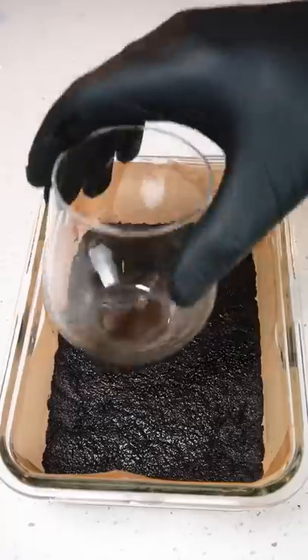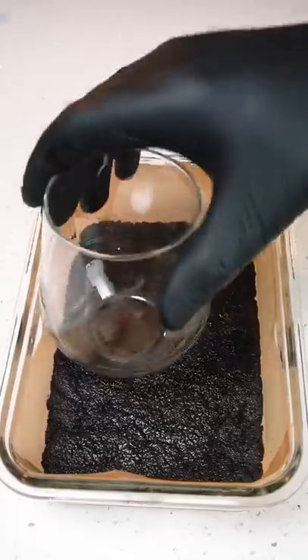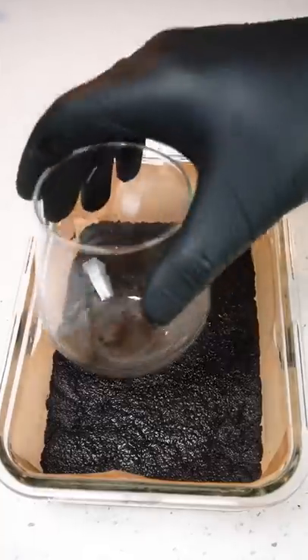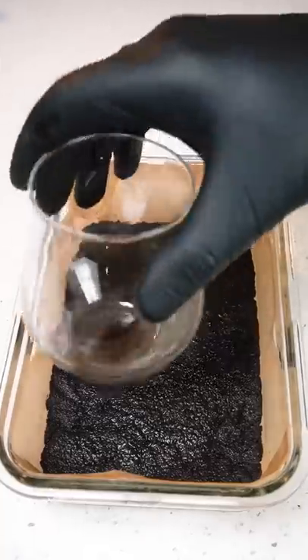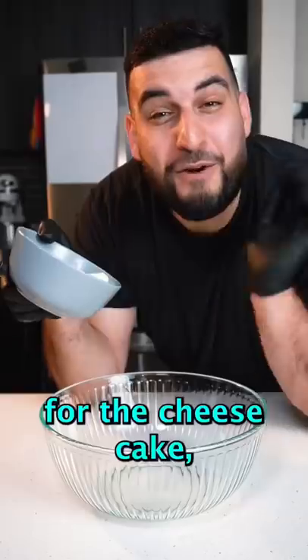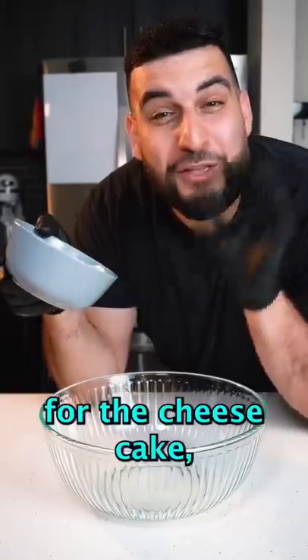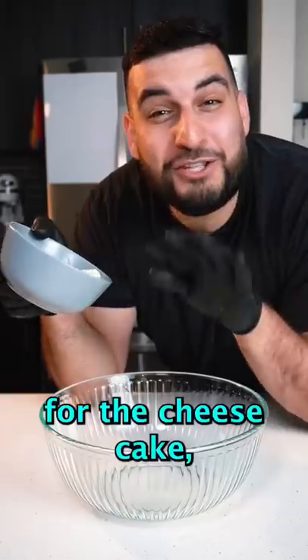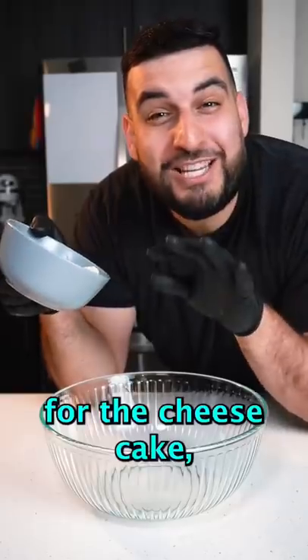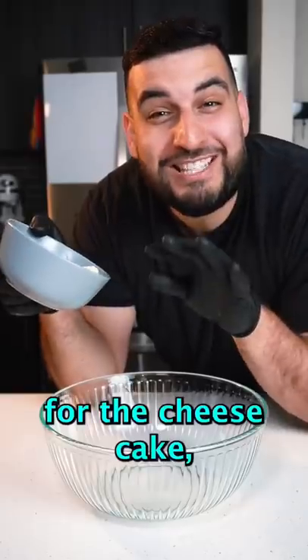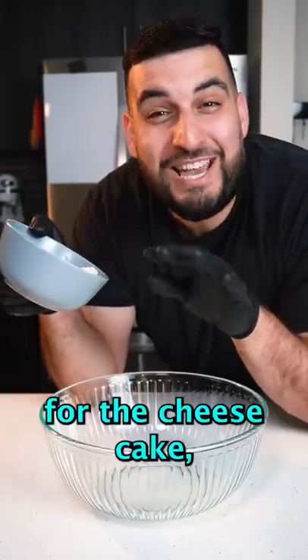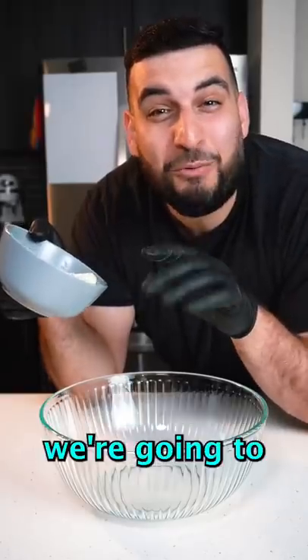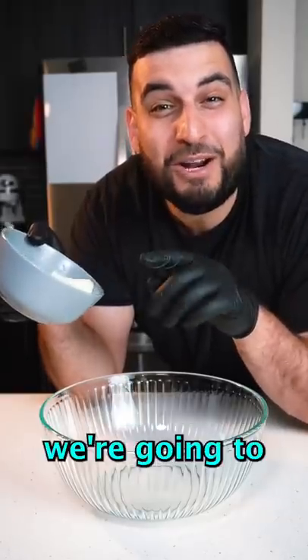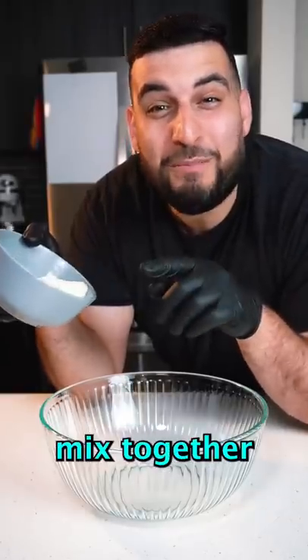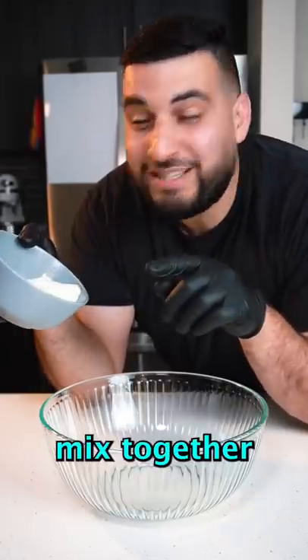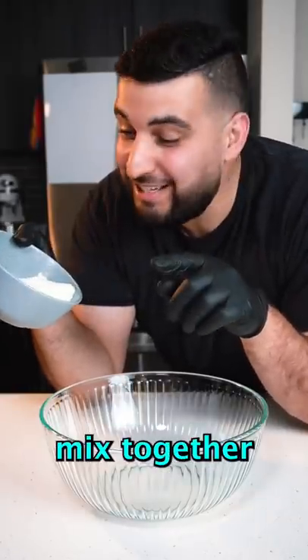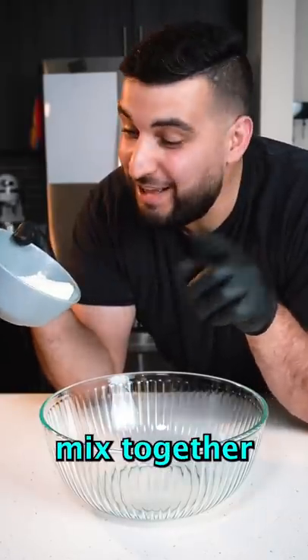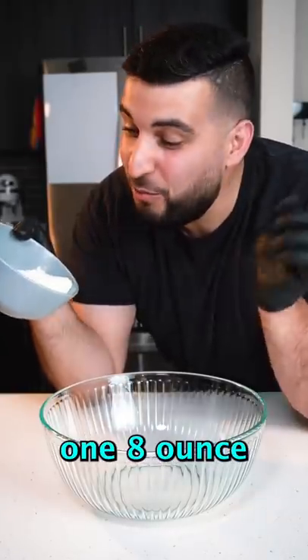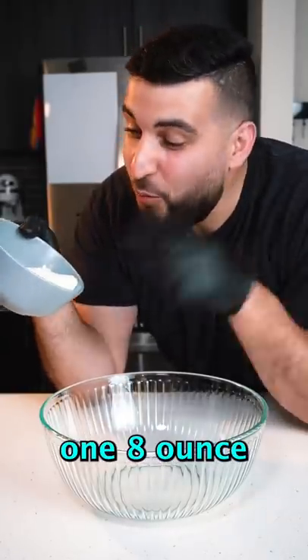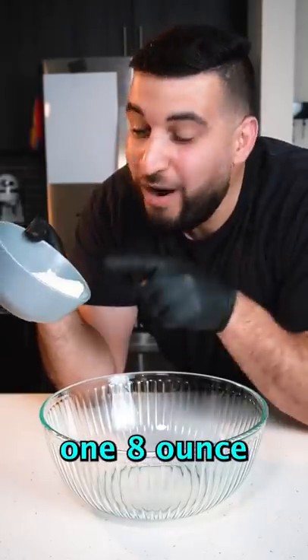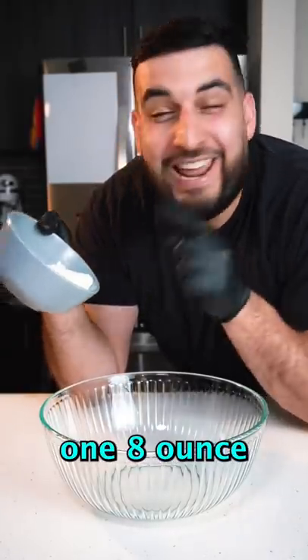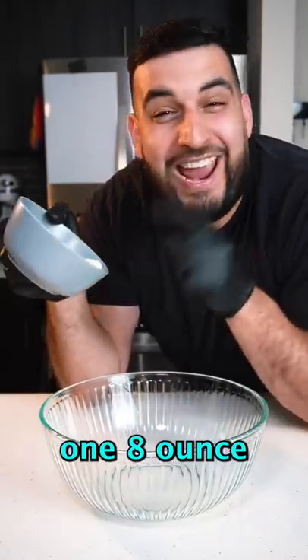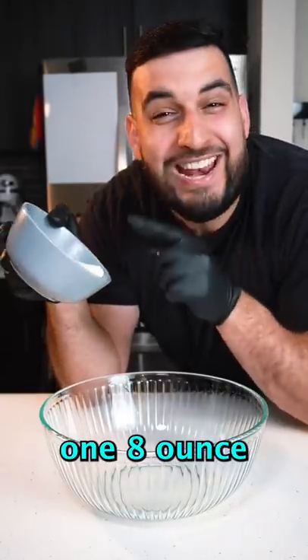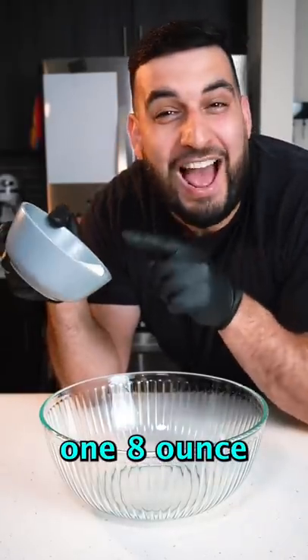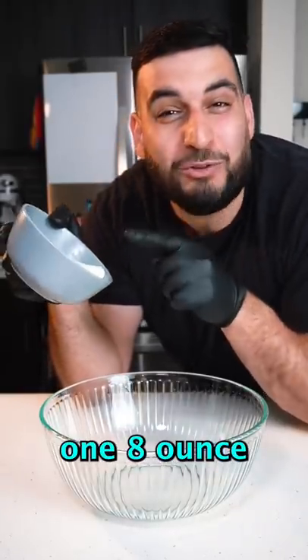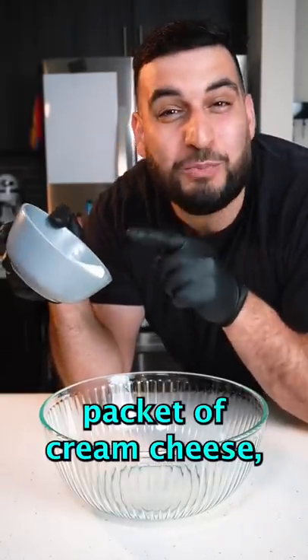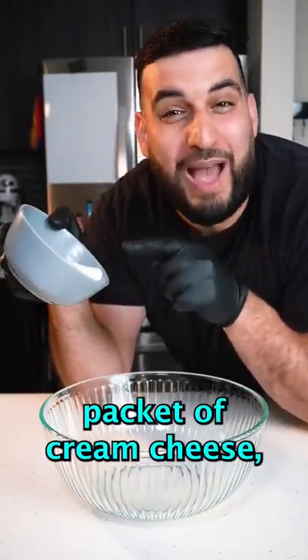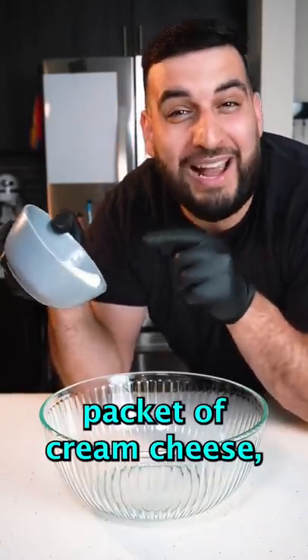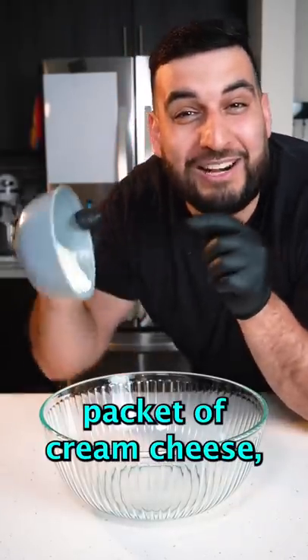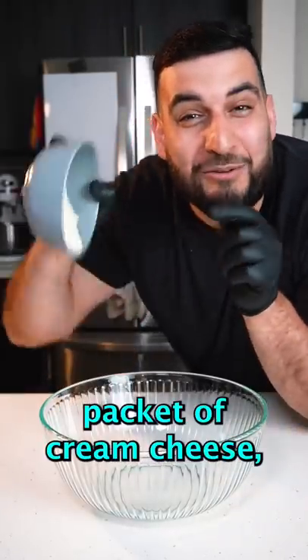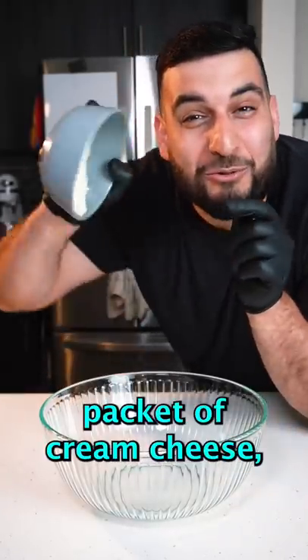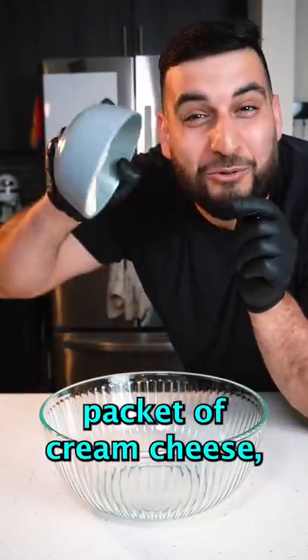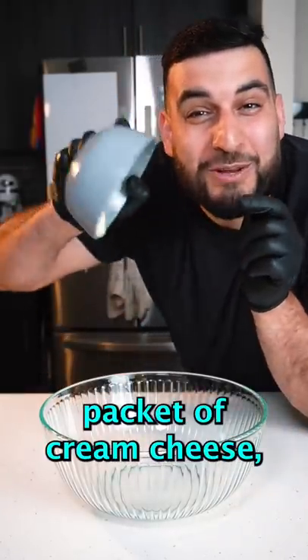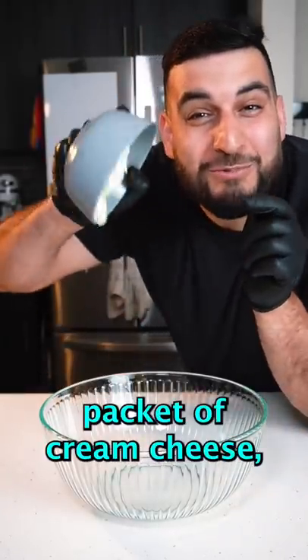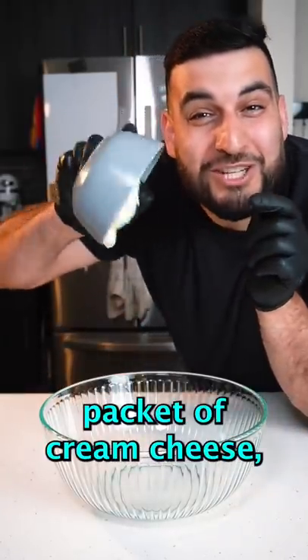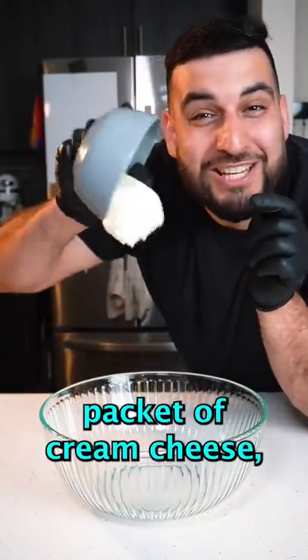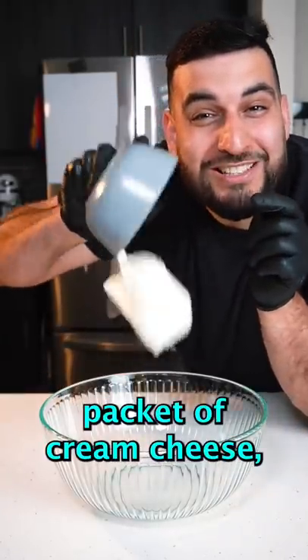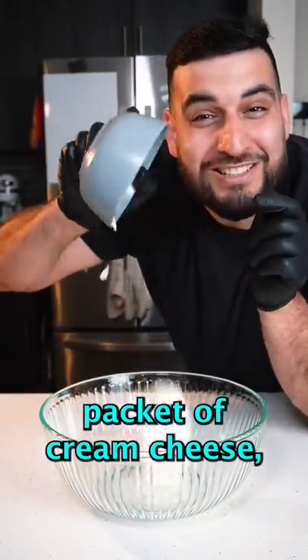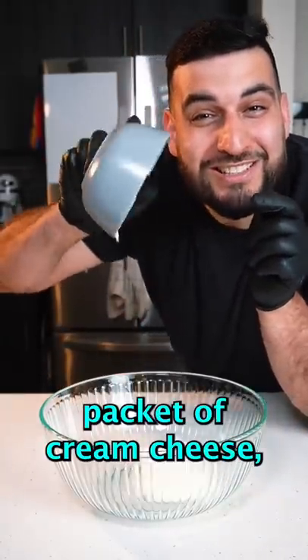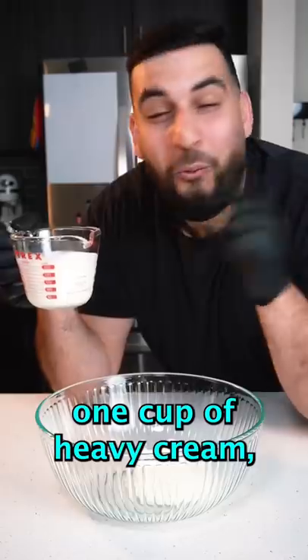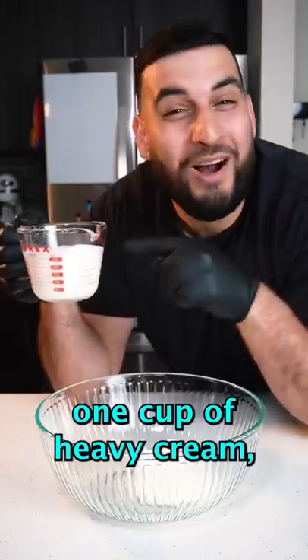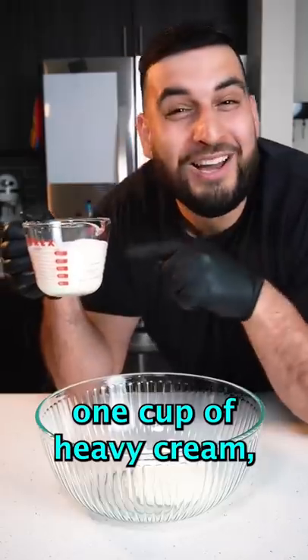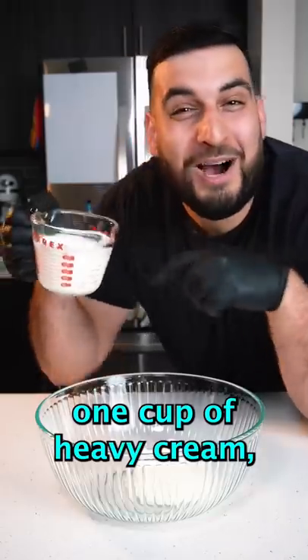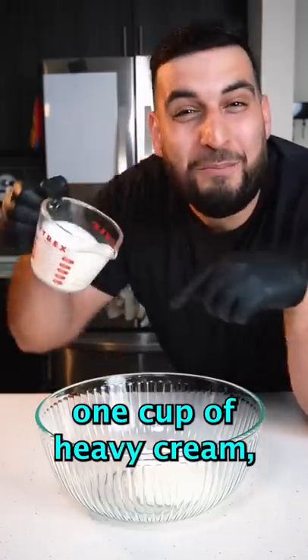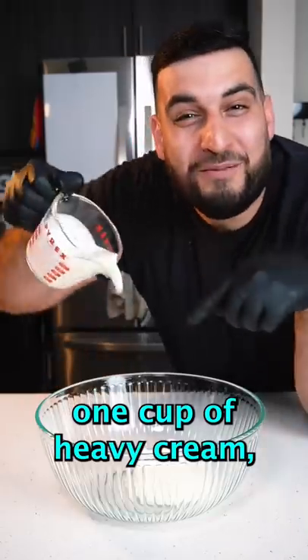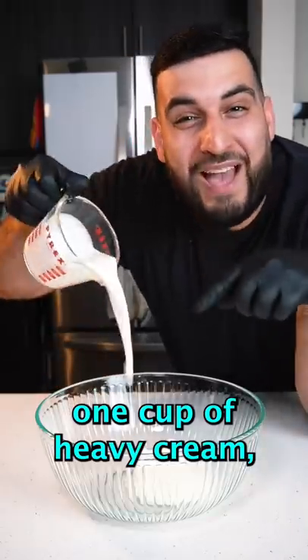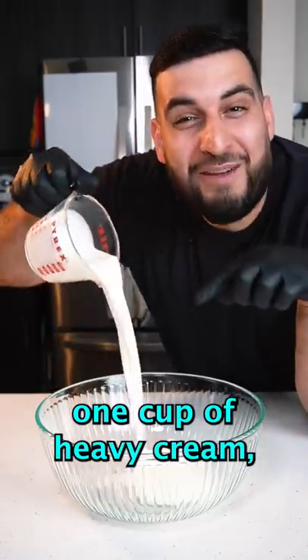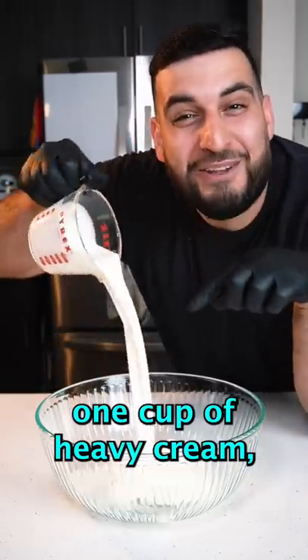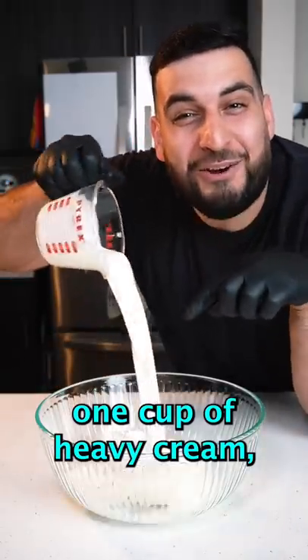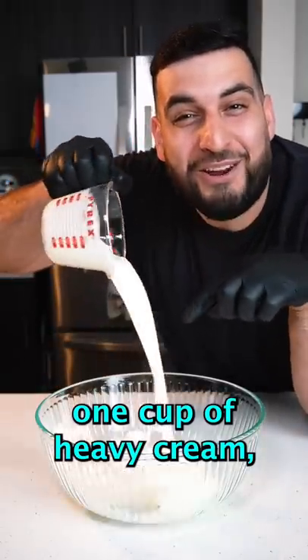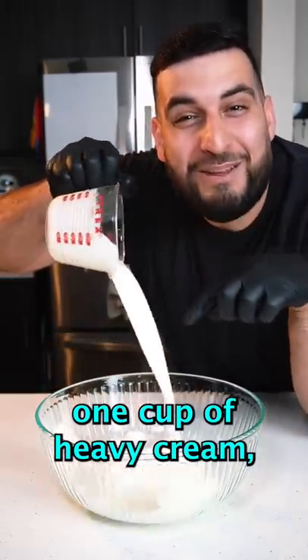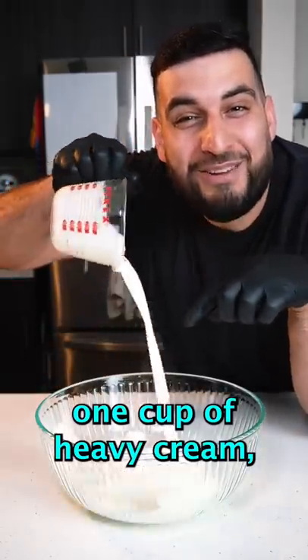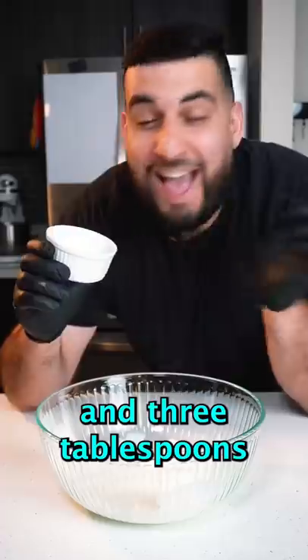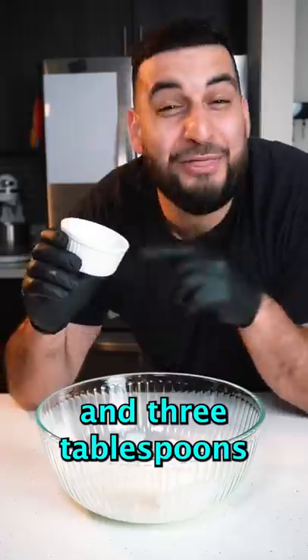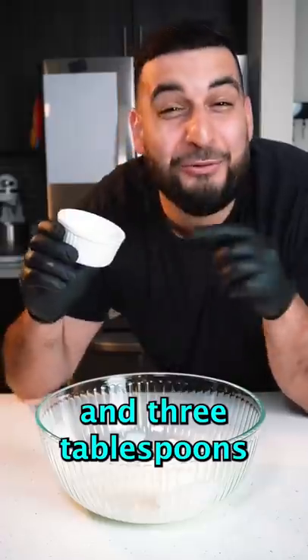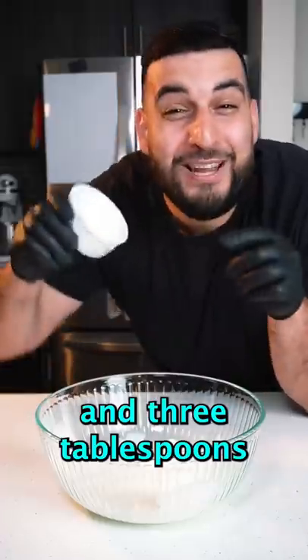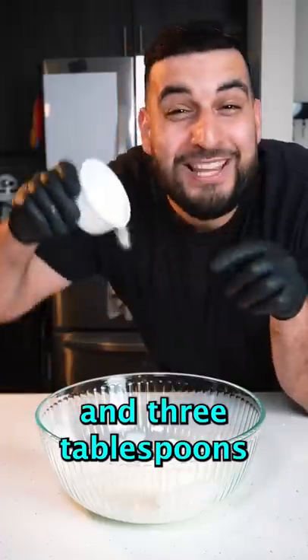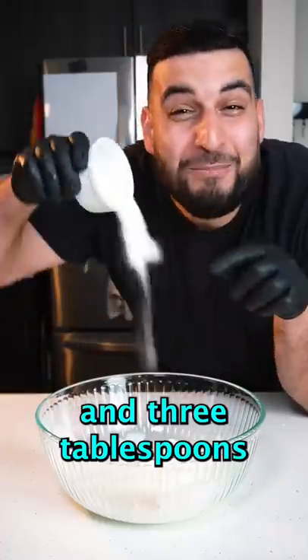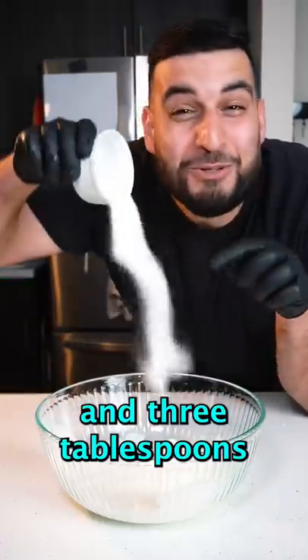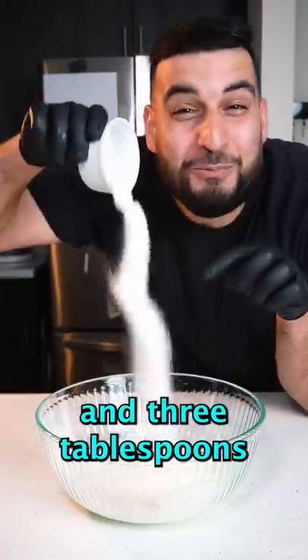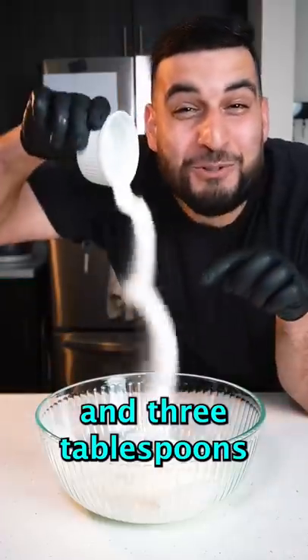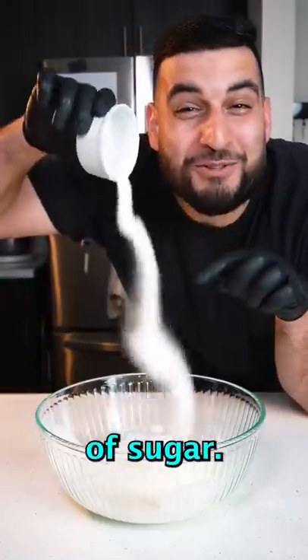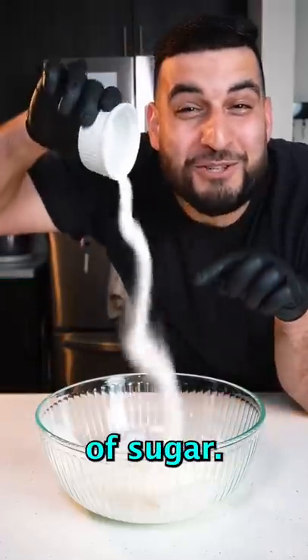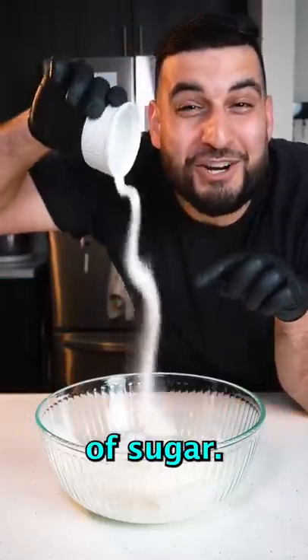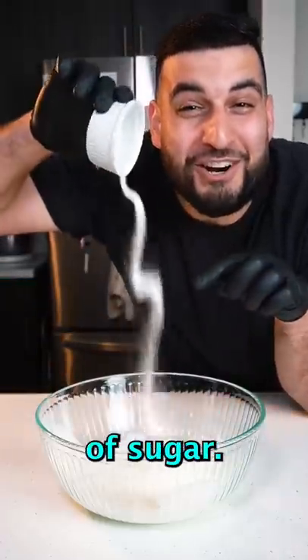For the cheesecake, we're gonna mix together one eight-ounce packet of cream cheese, one cup of heavy cream, and three tablespoons of sugar.